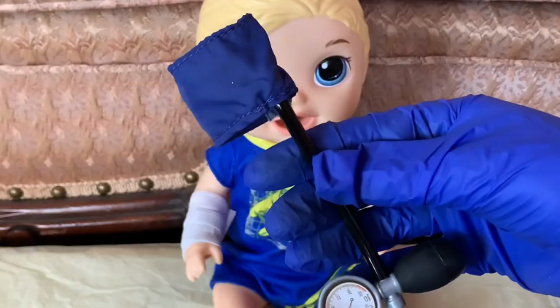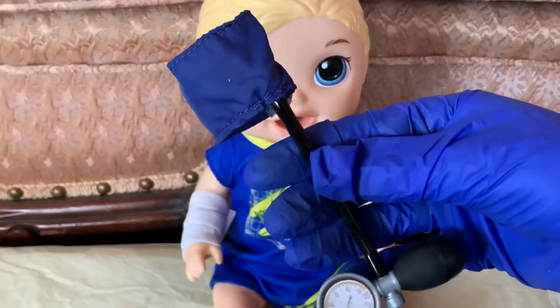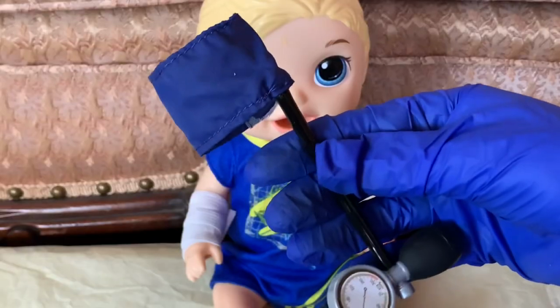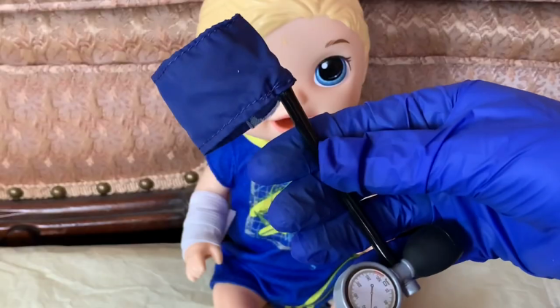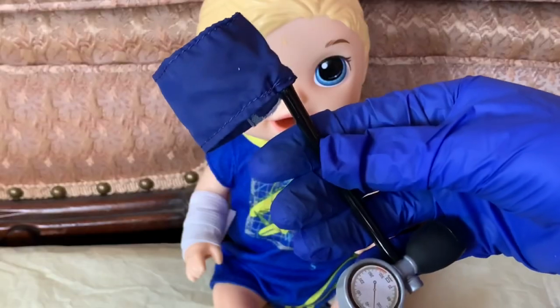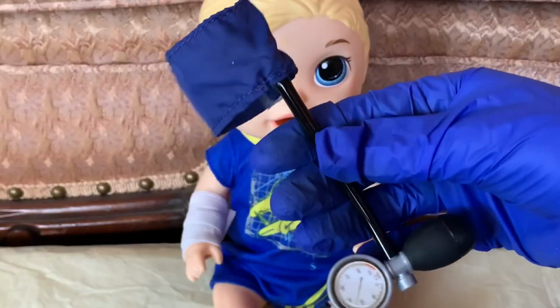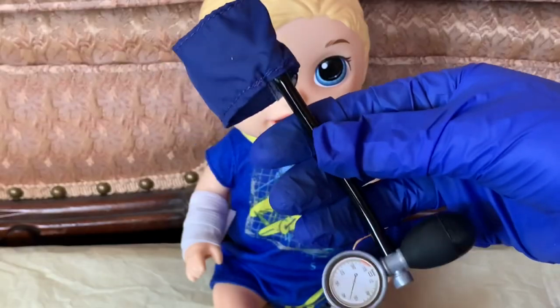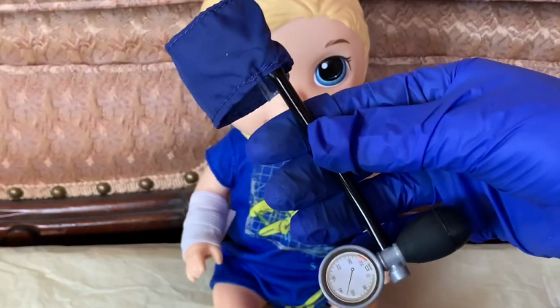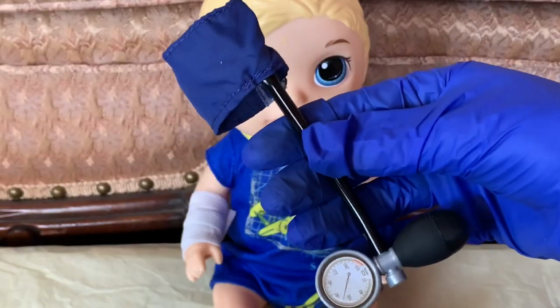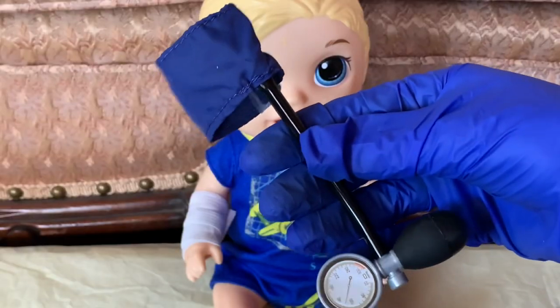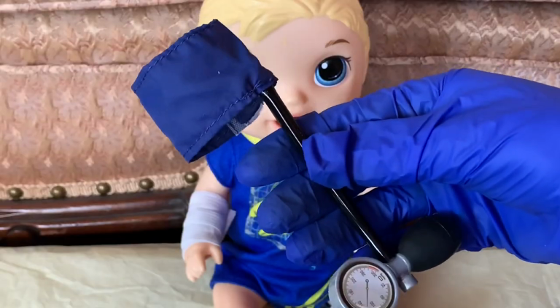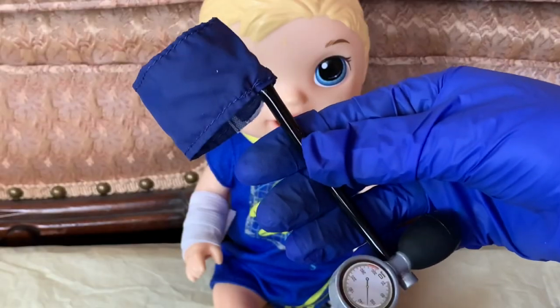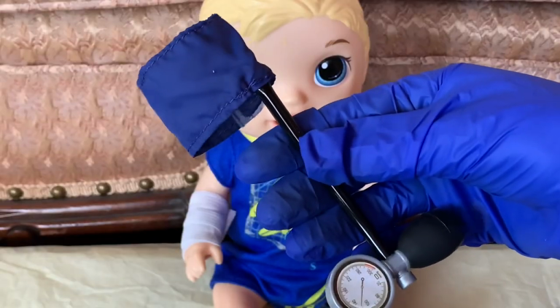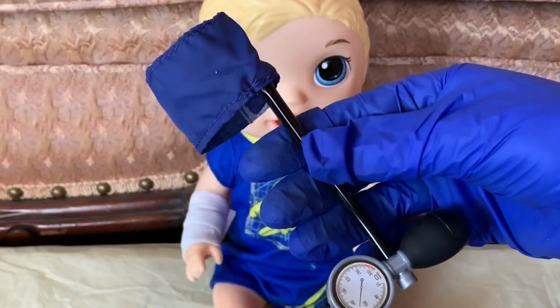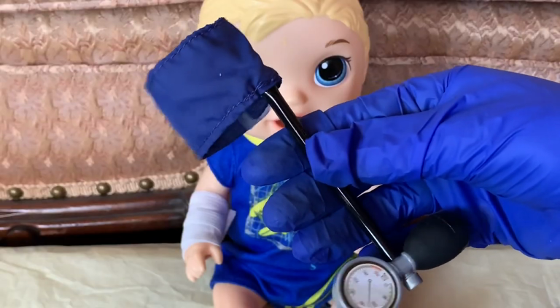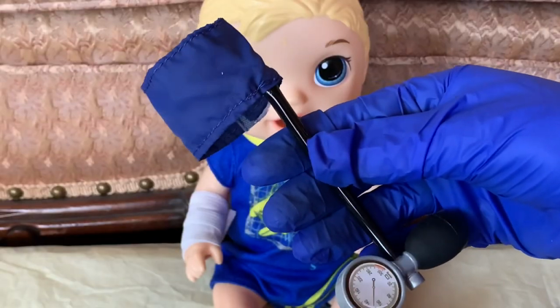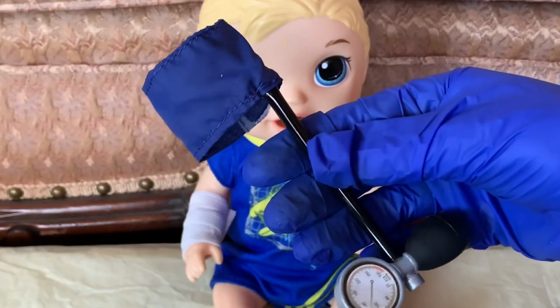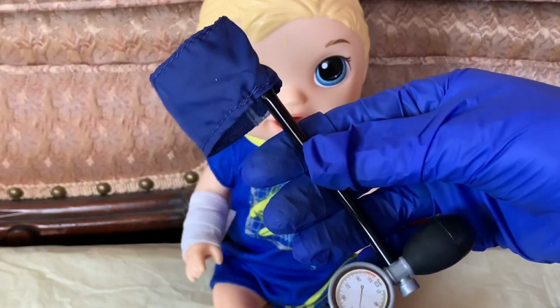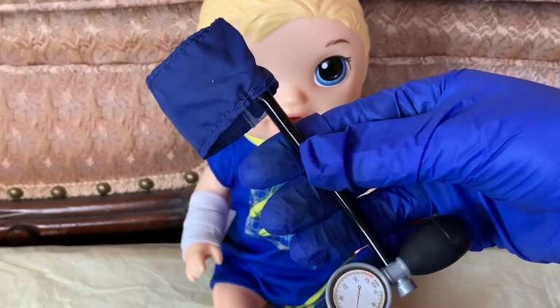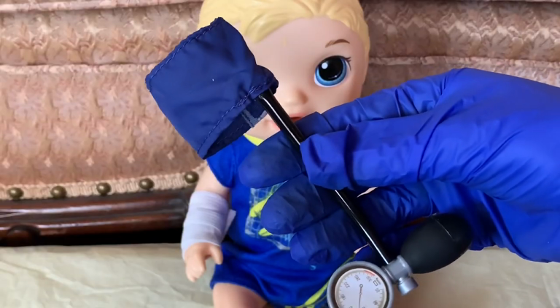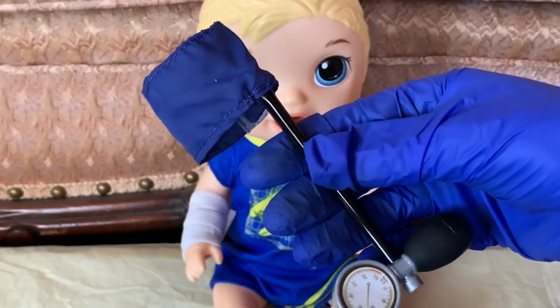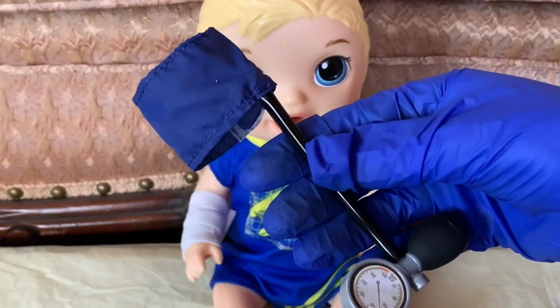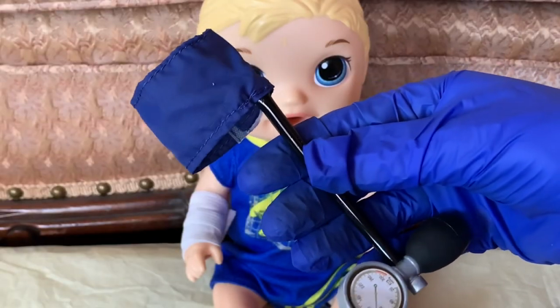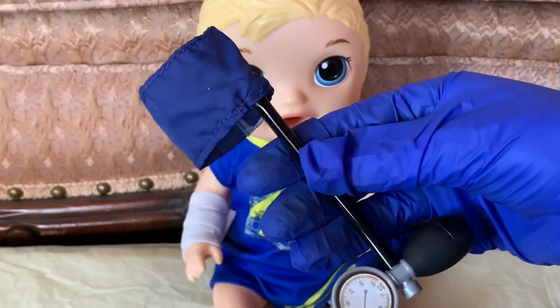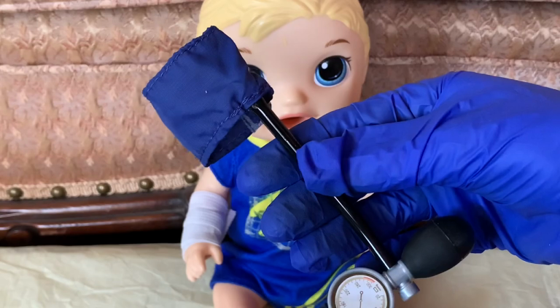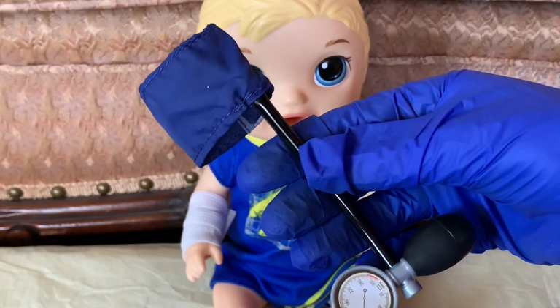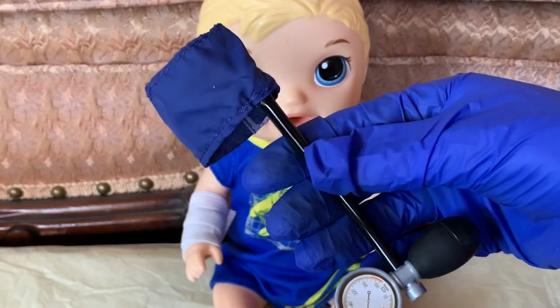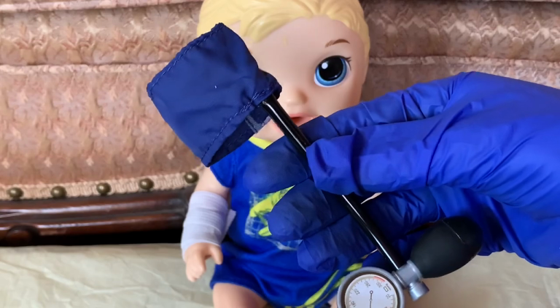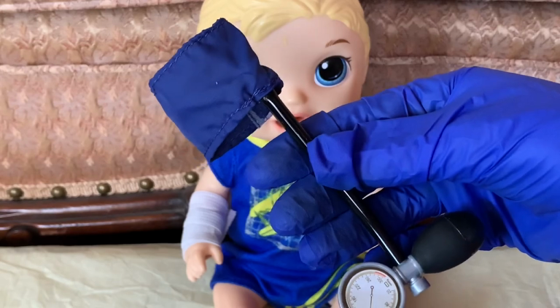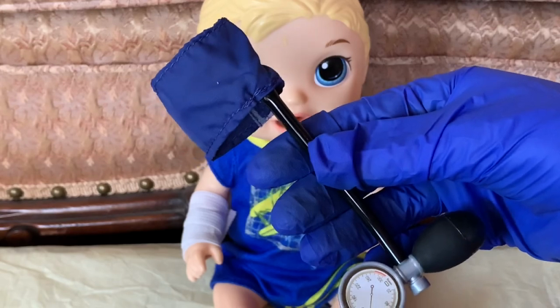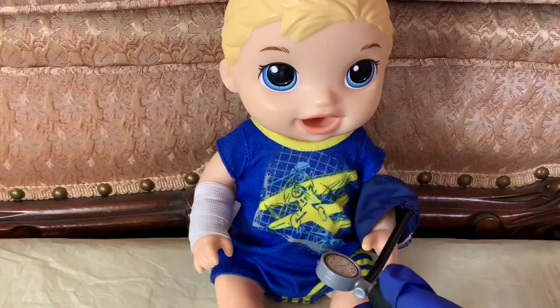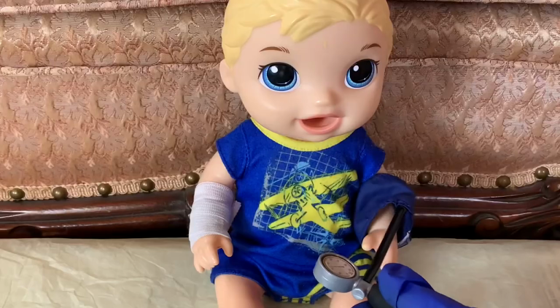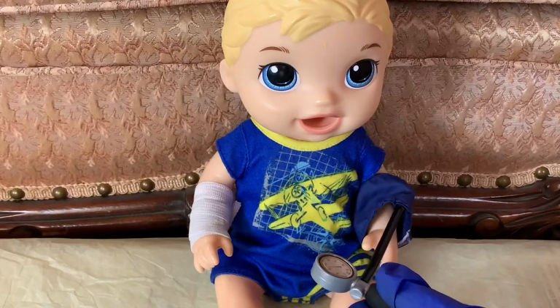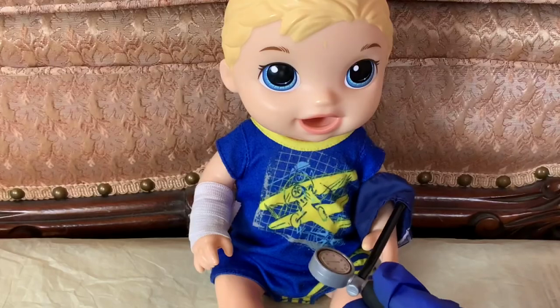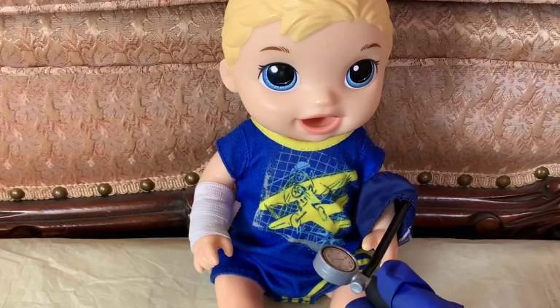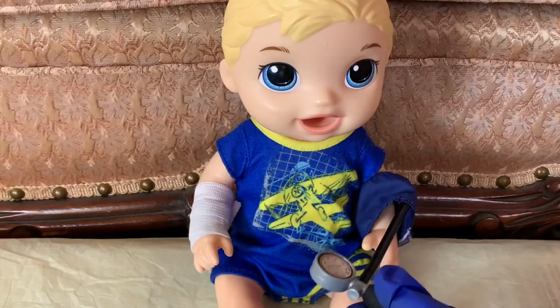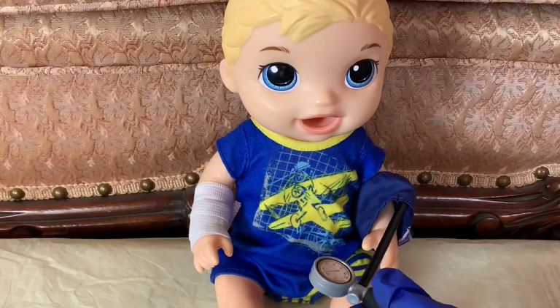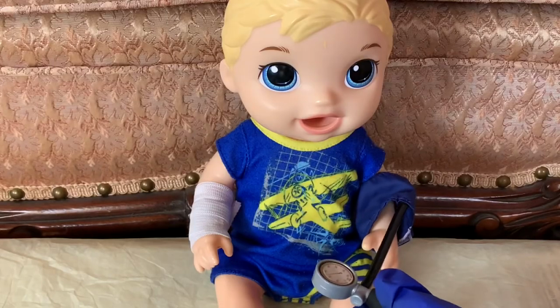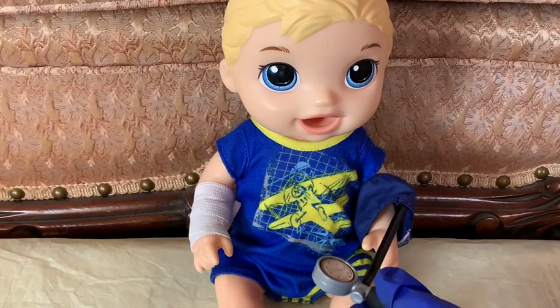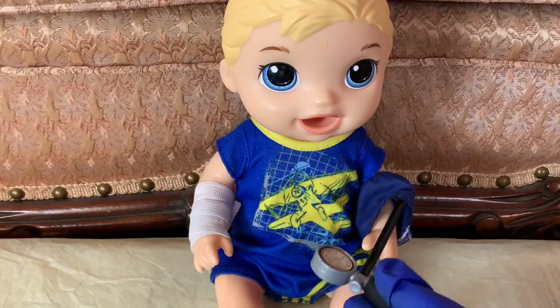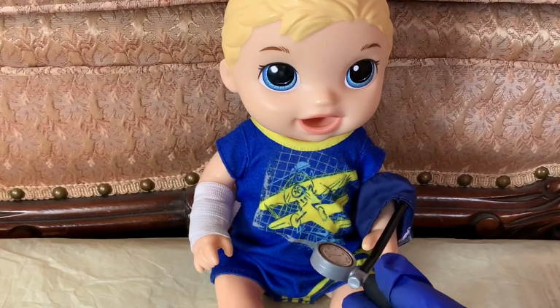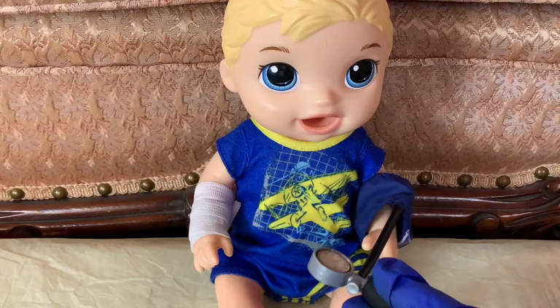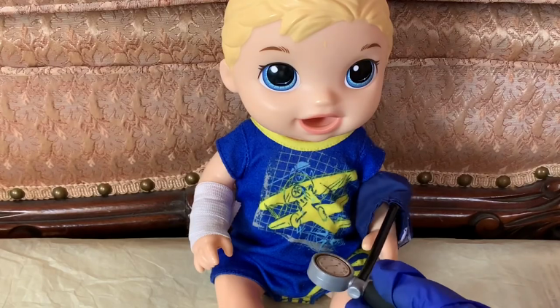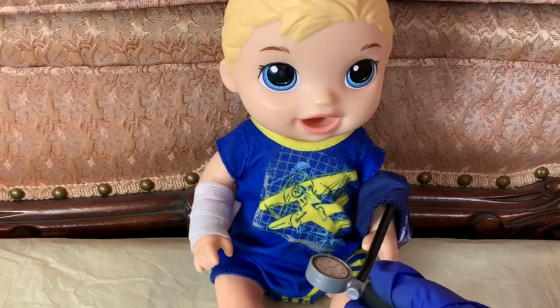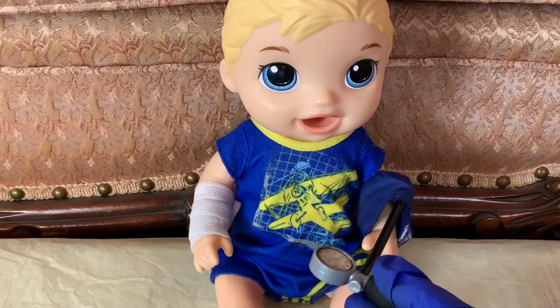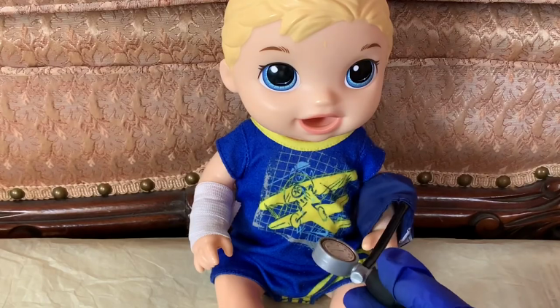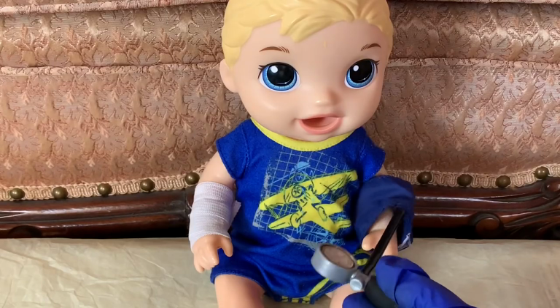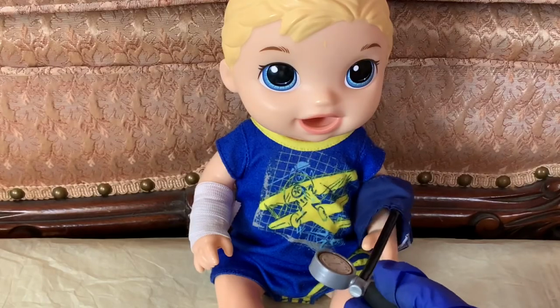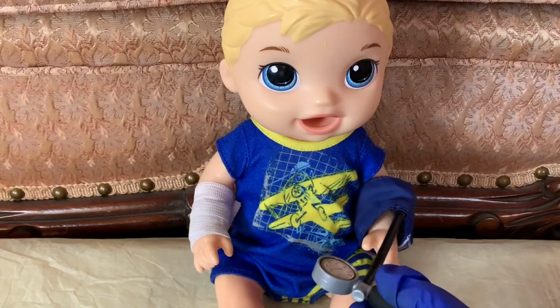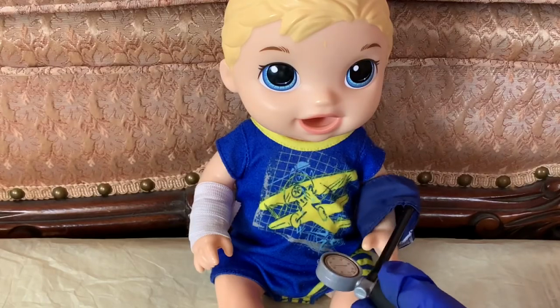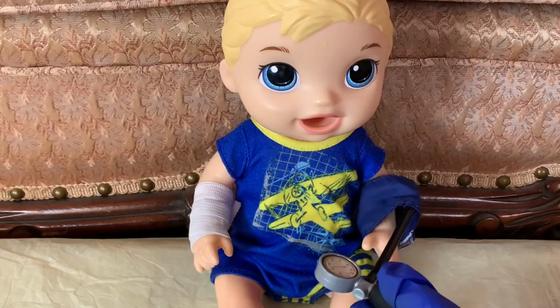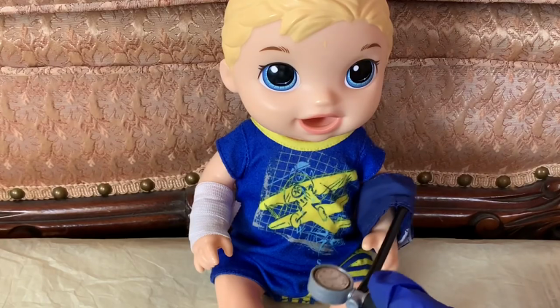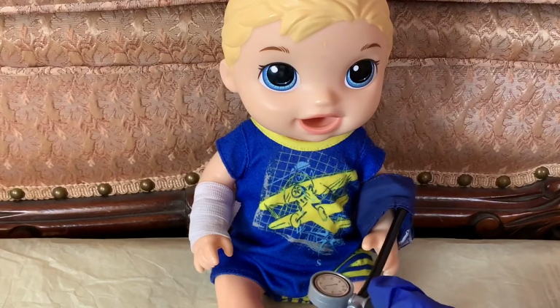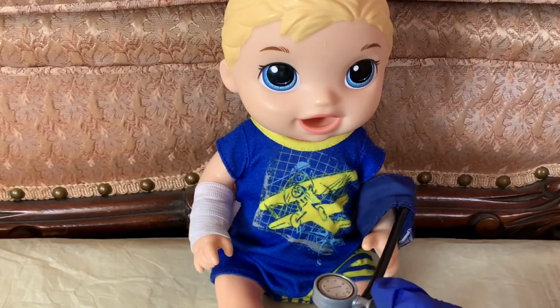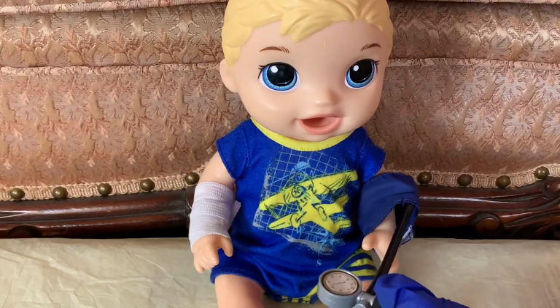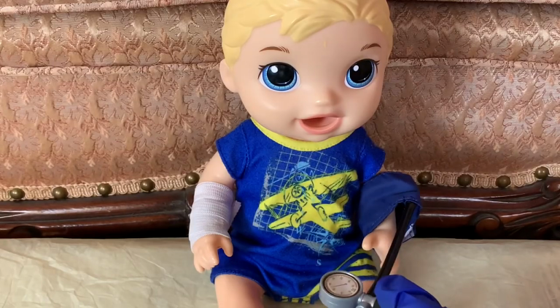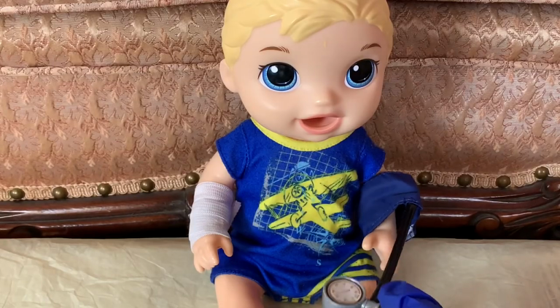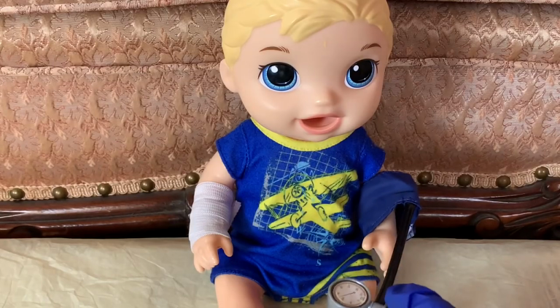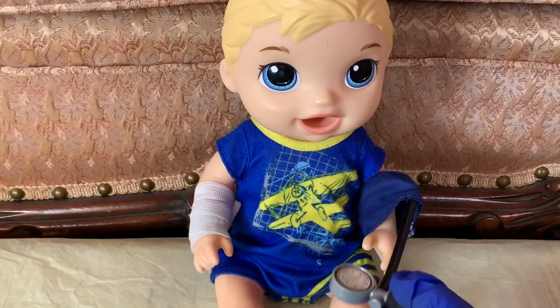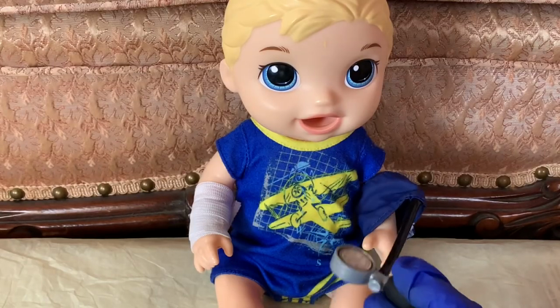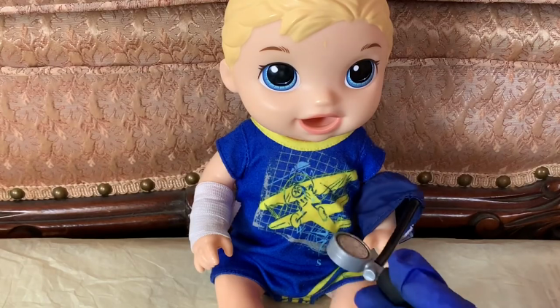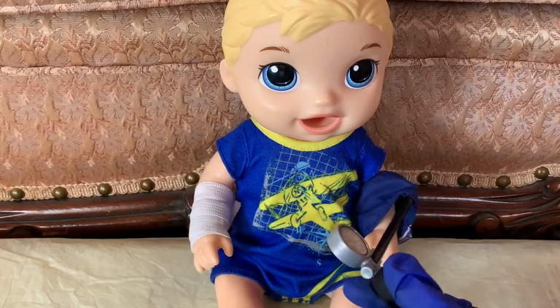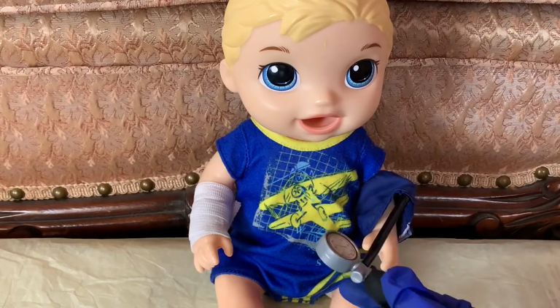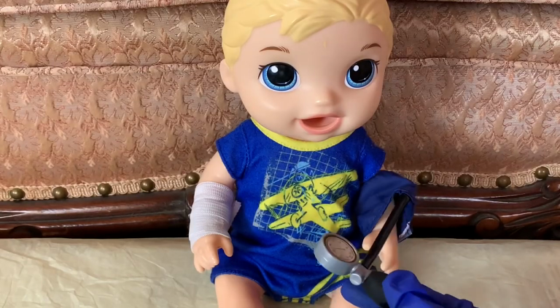Now we are going to check Michael's blood pressure. Alright, that's looking good.